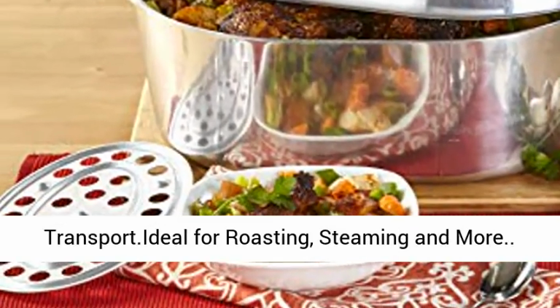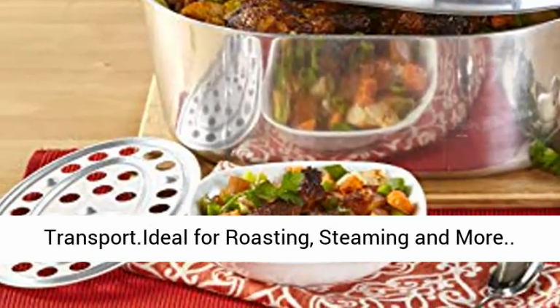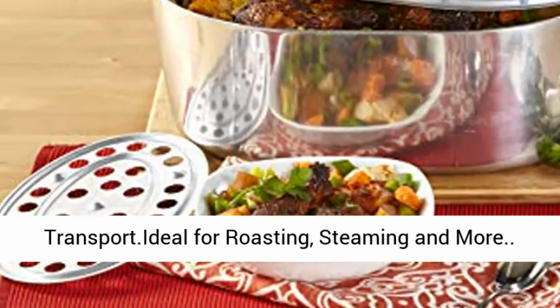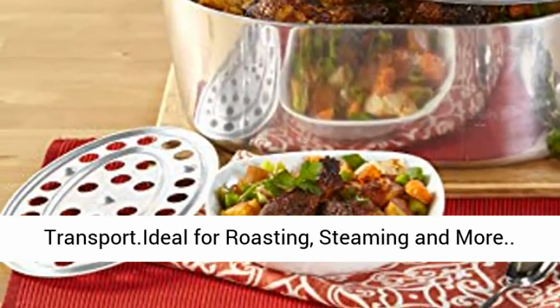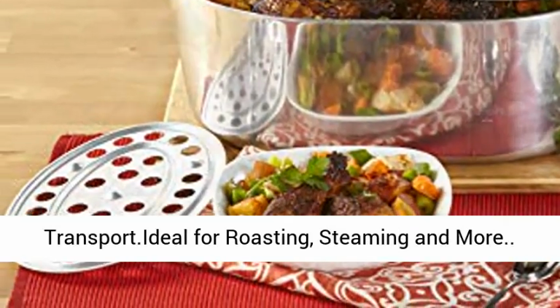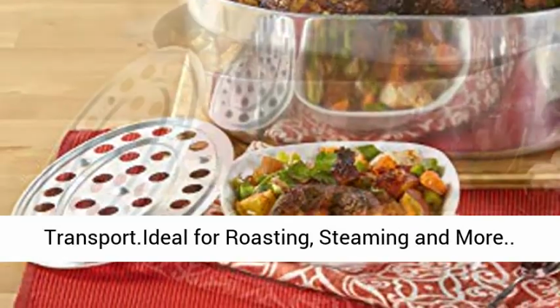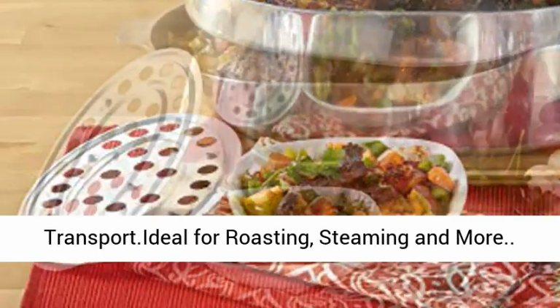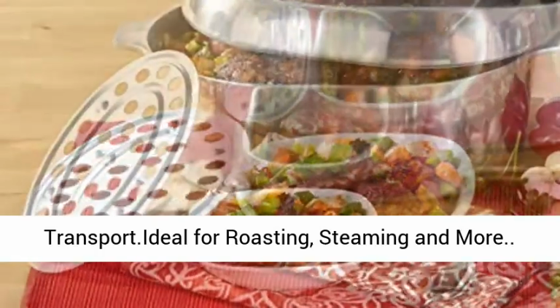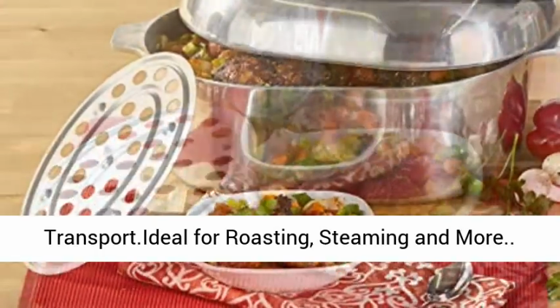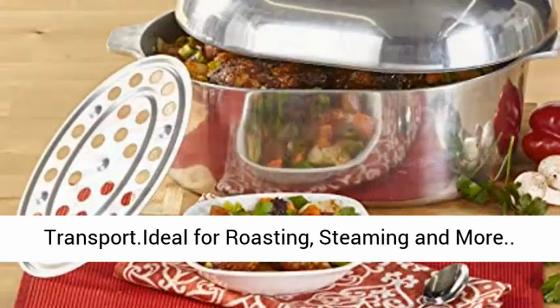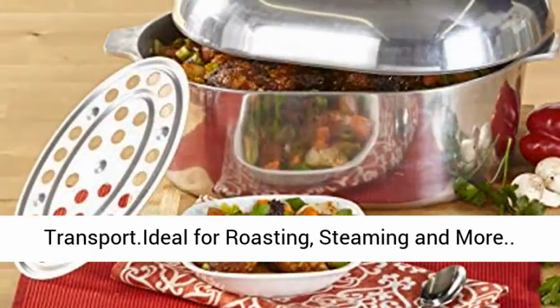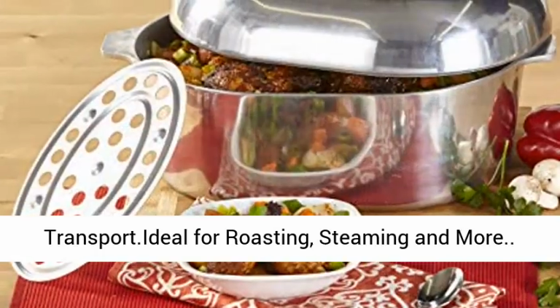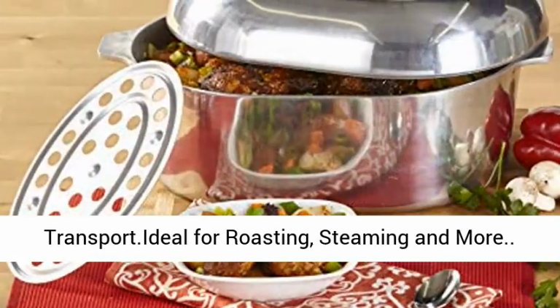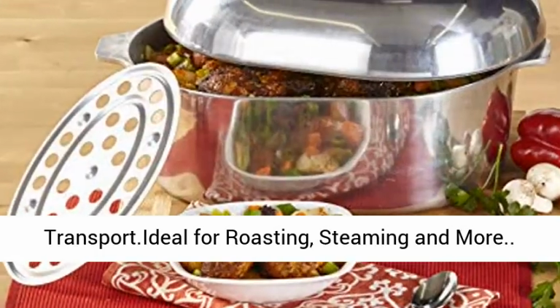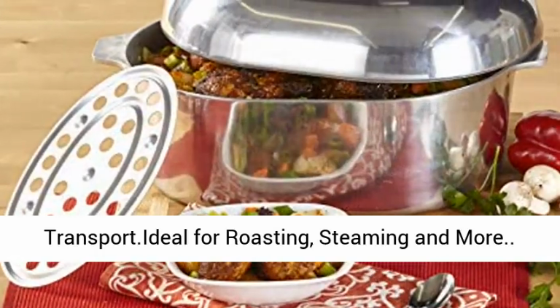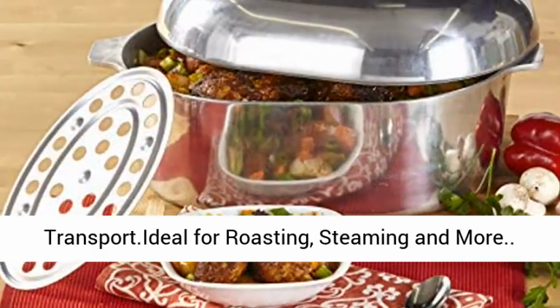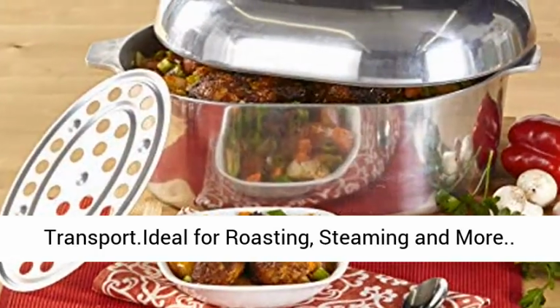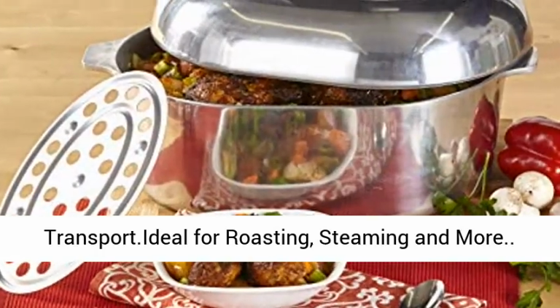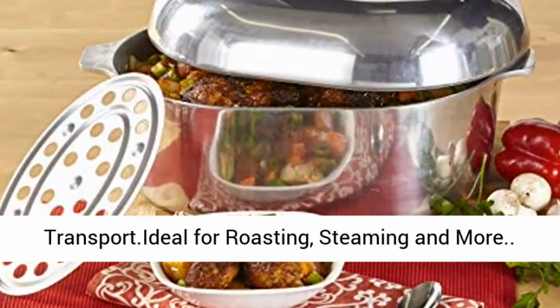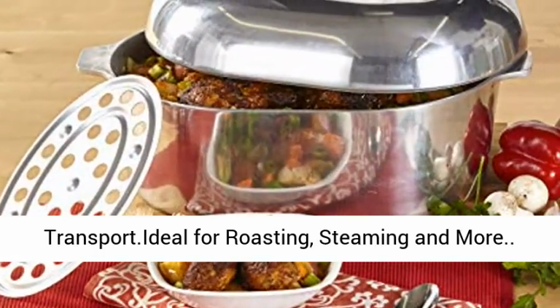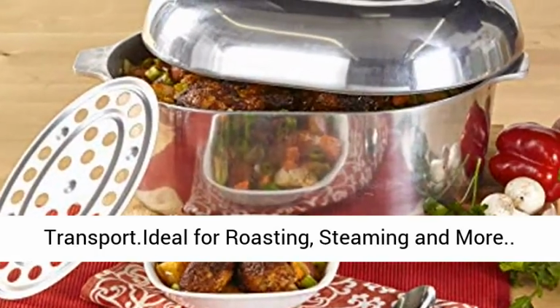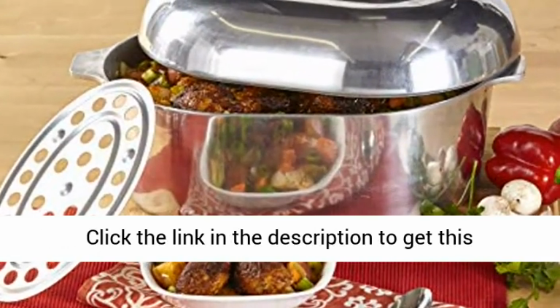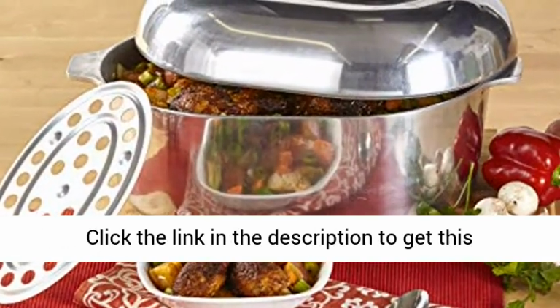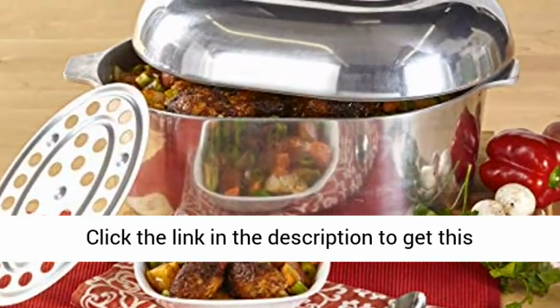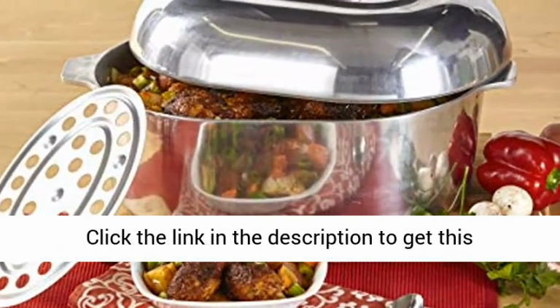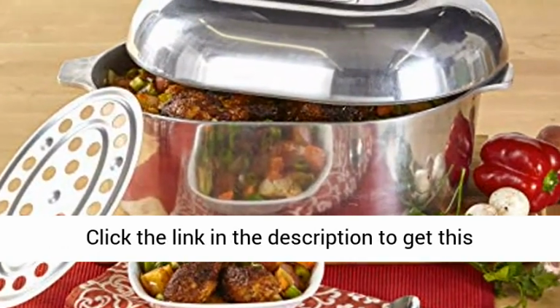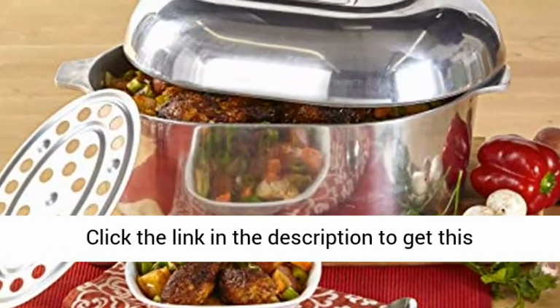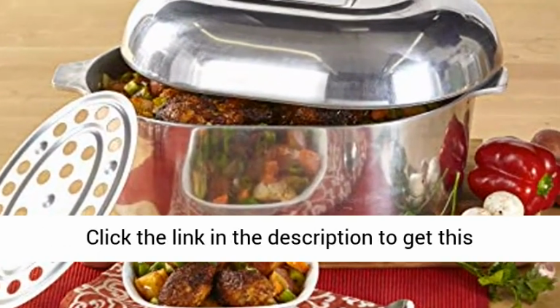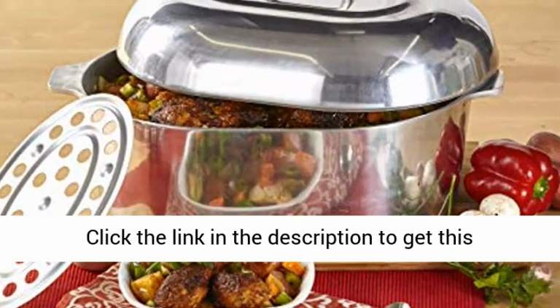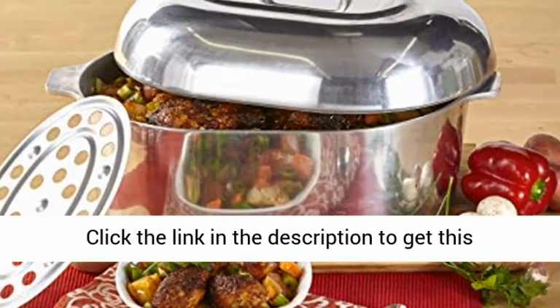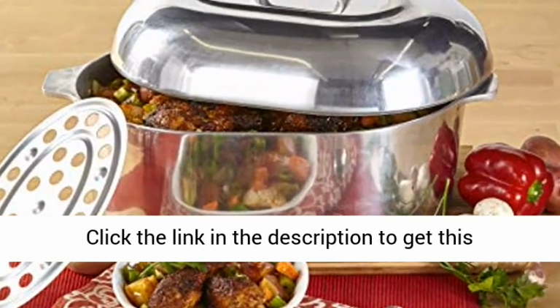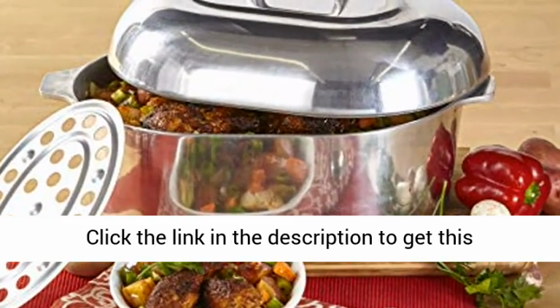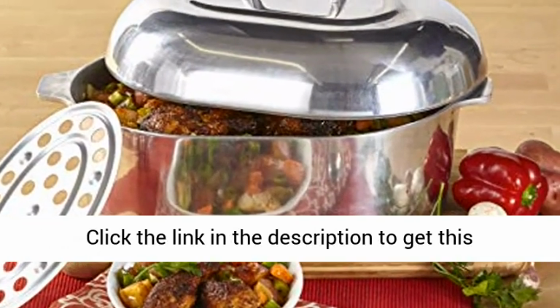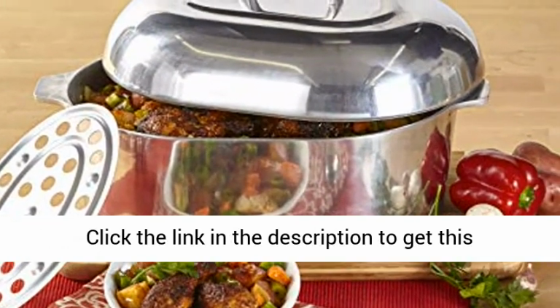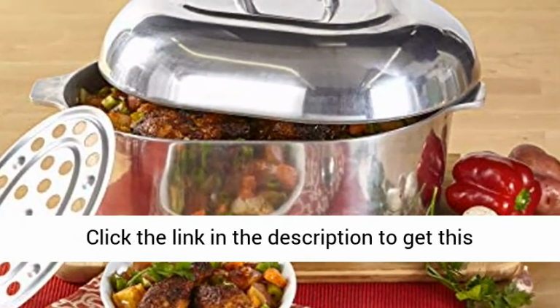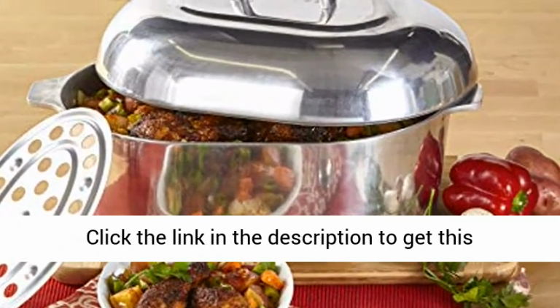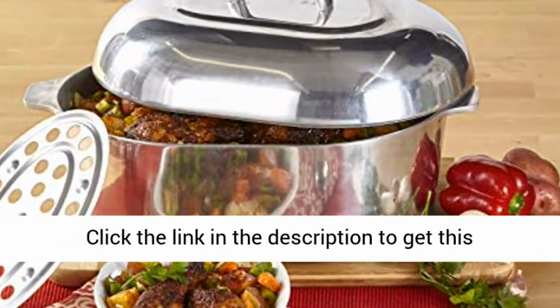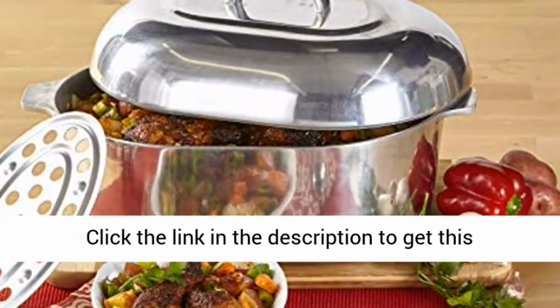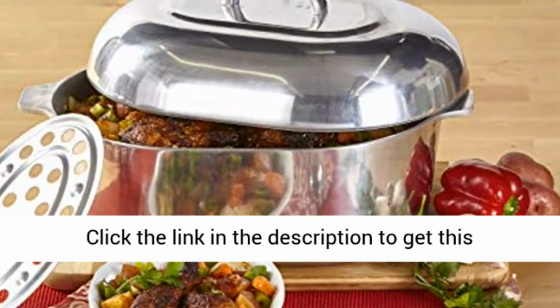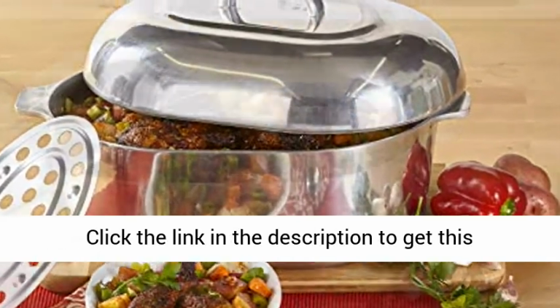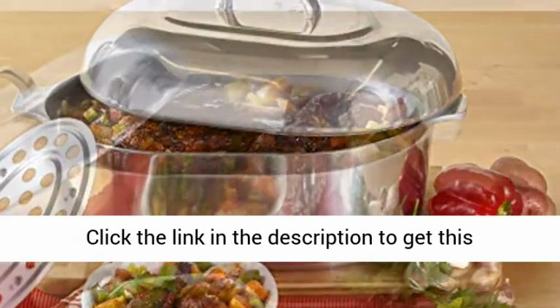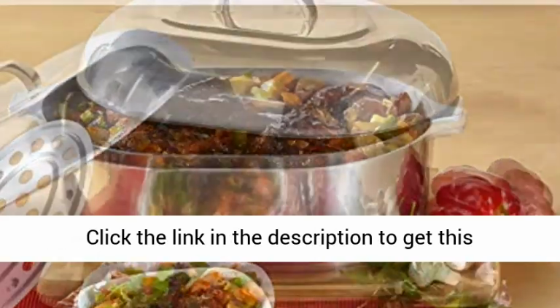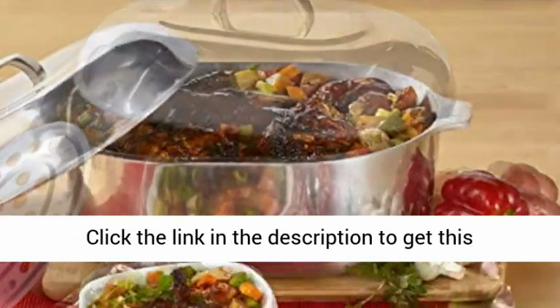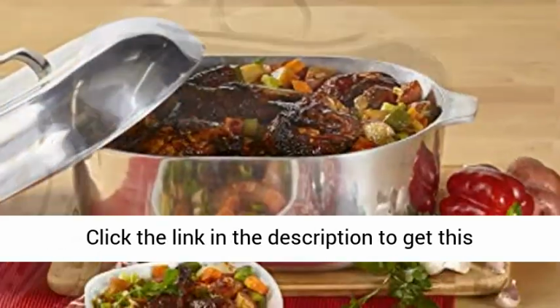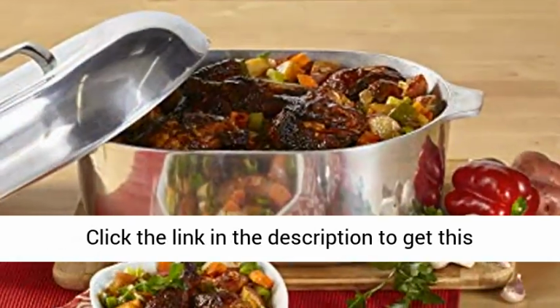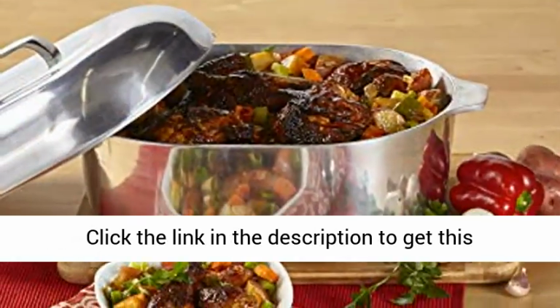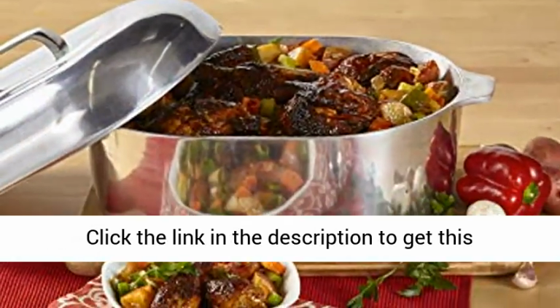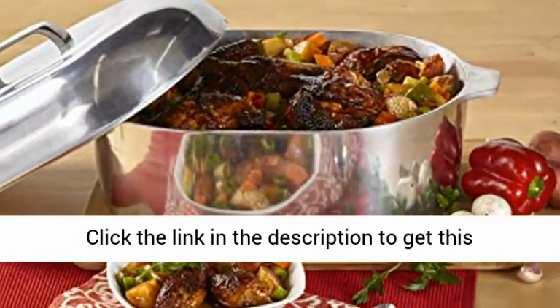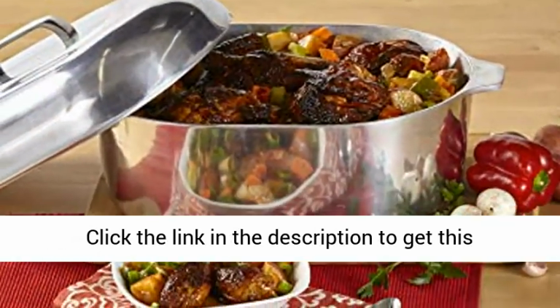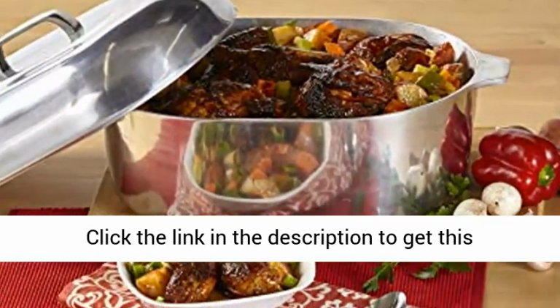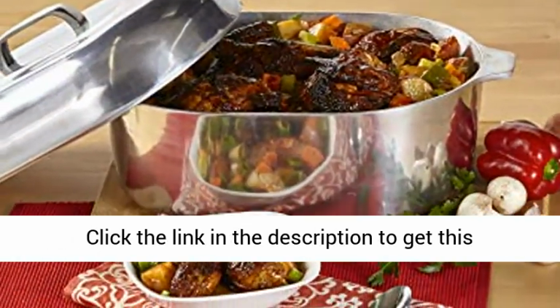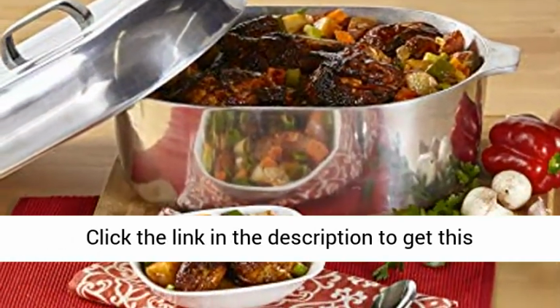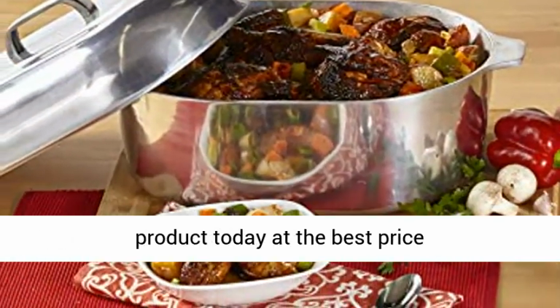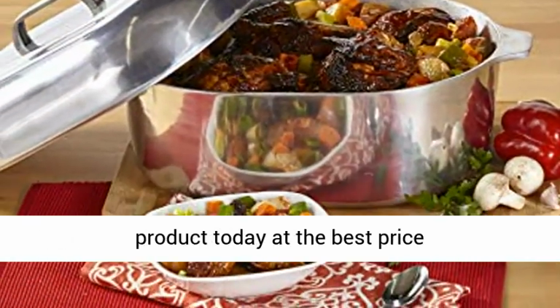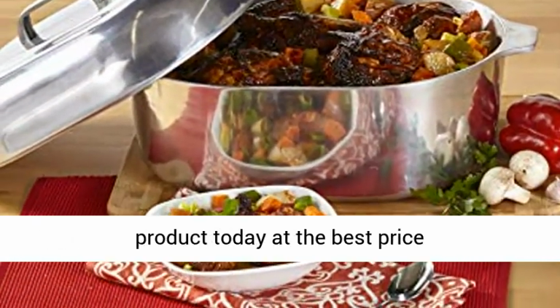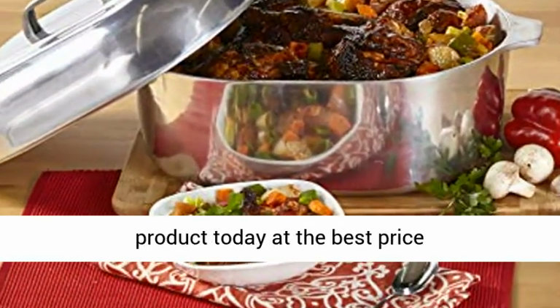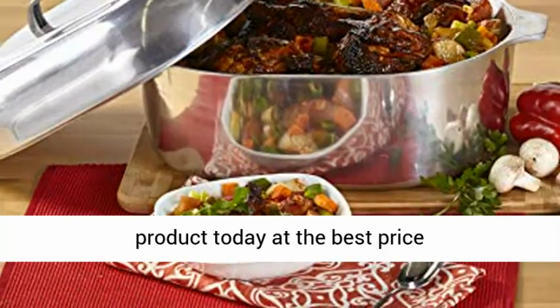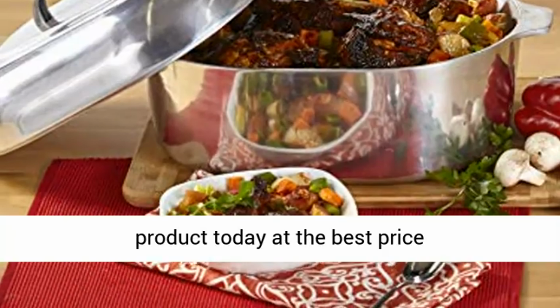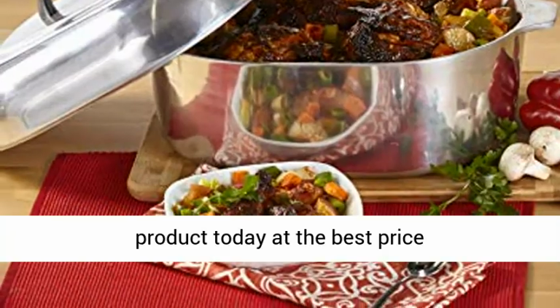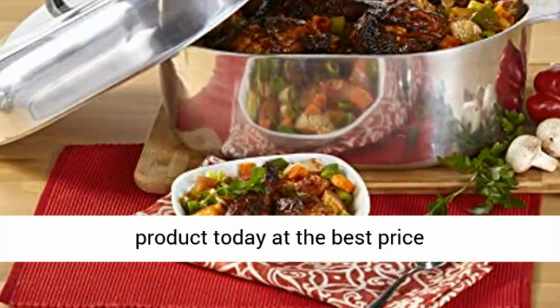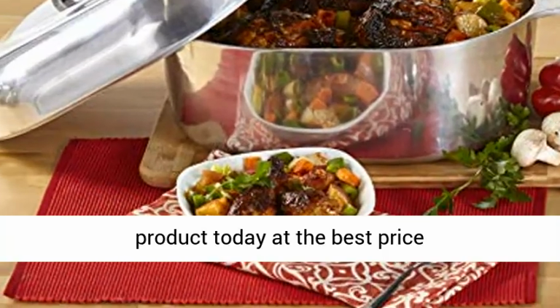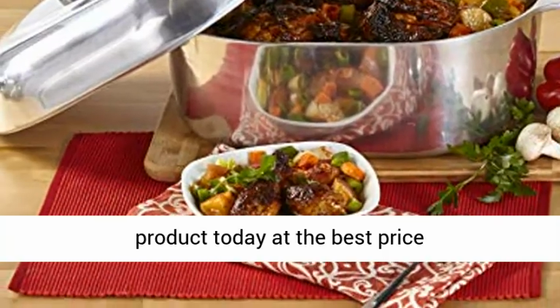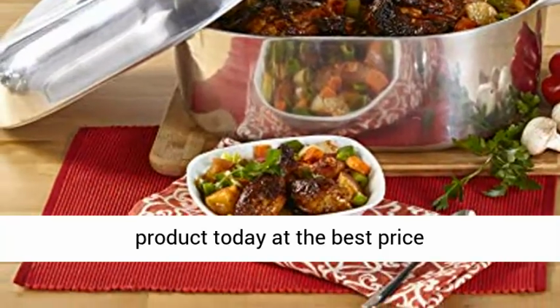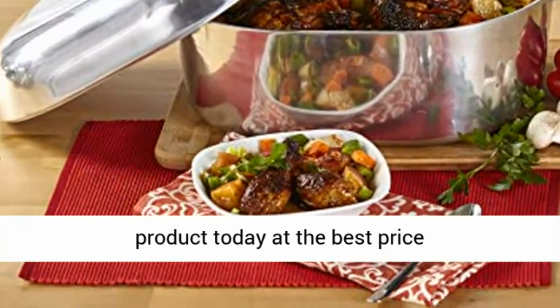Ideal for roasting, steaming and more. Click the link in the description to get this product today at the best price.